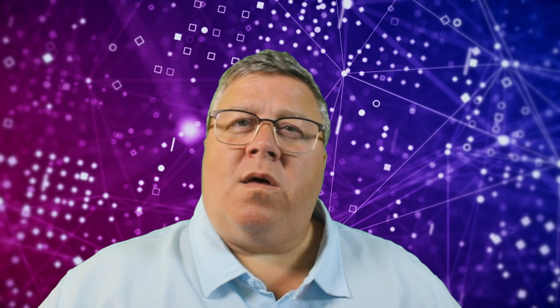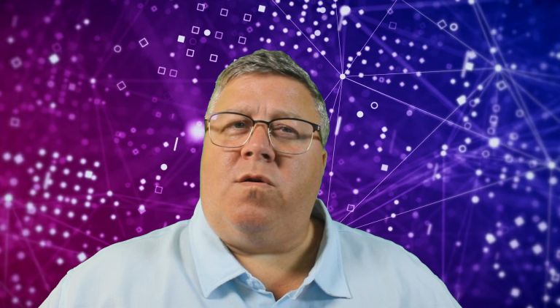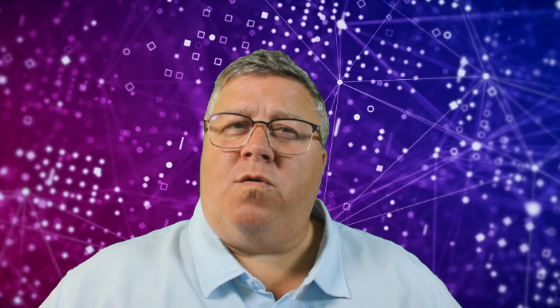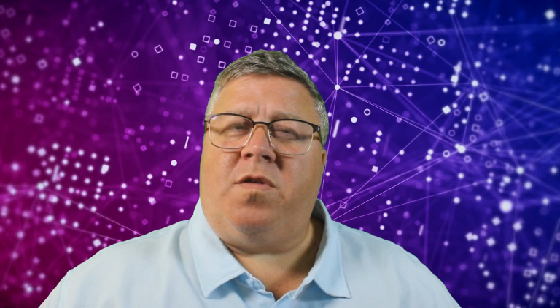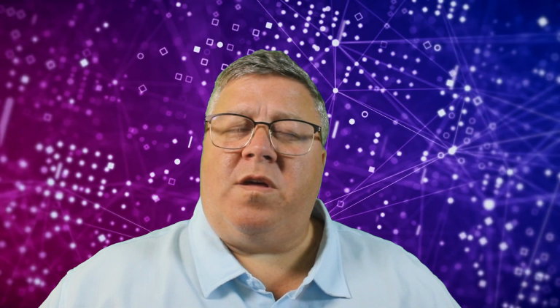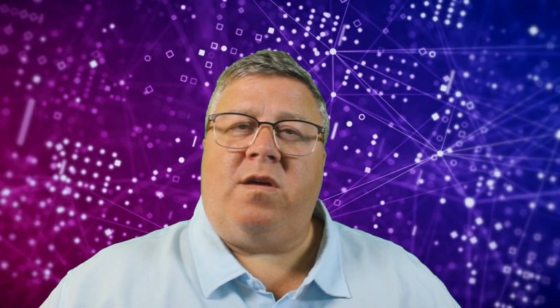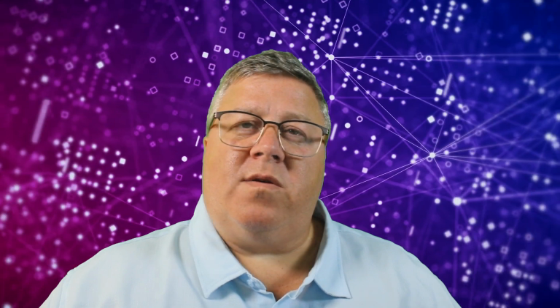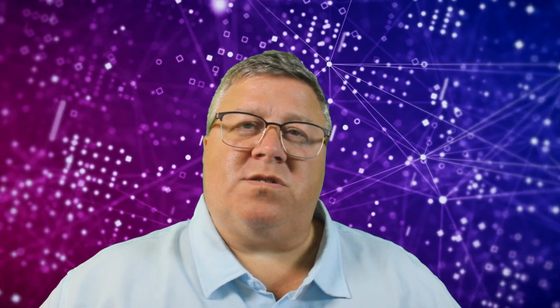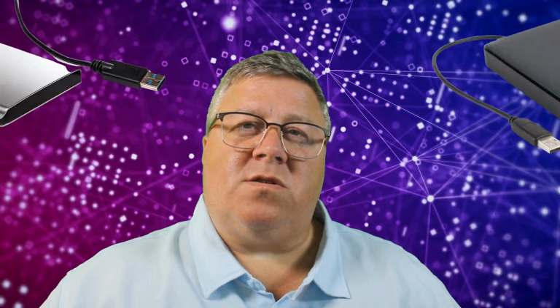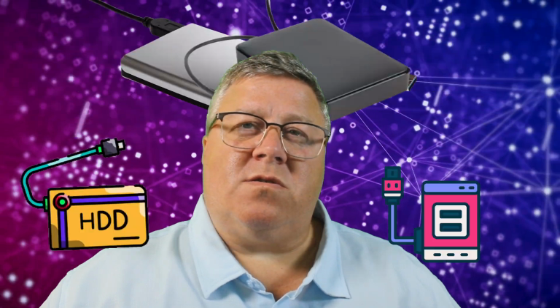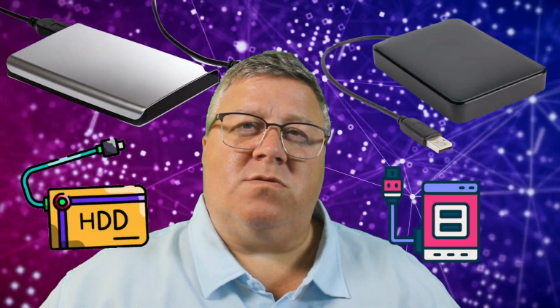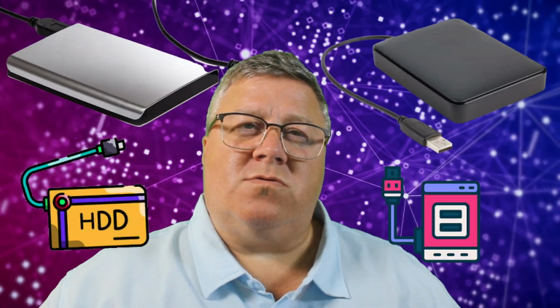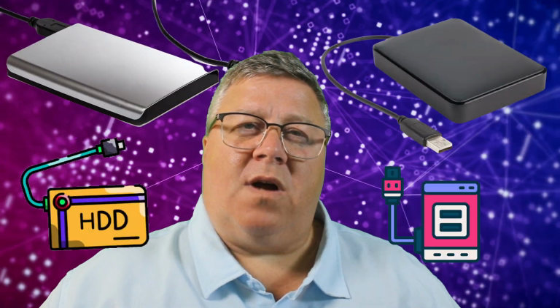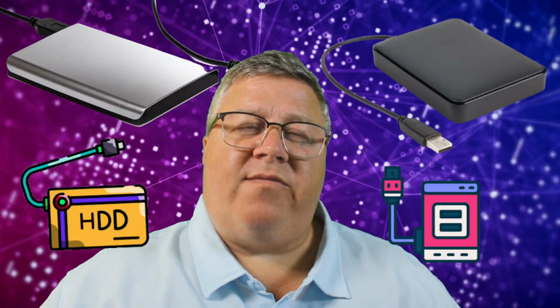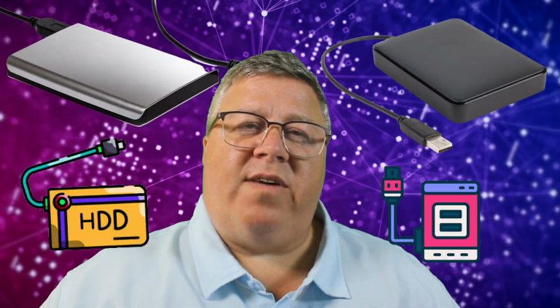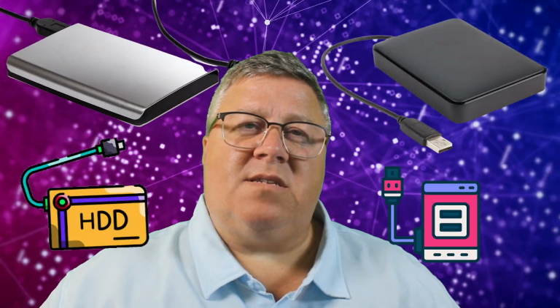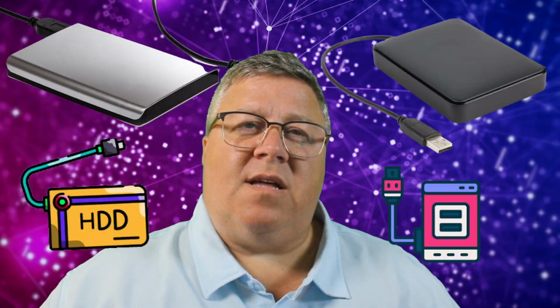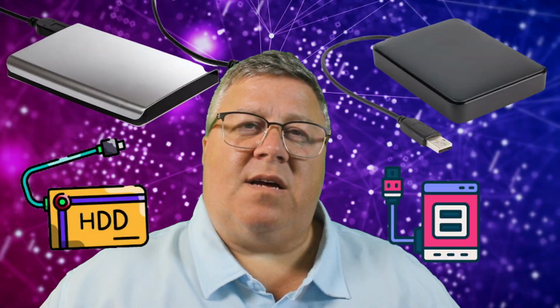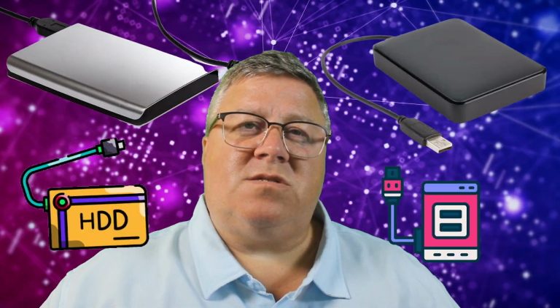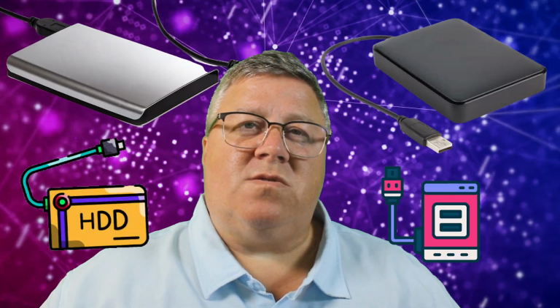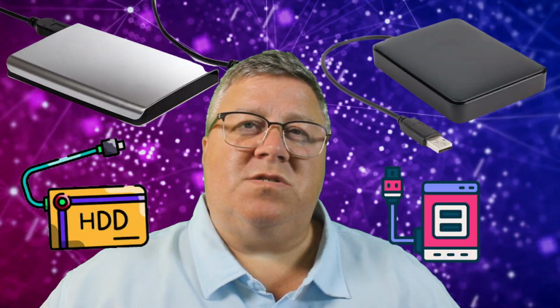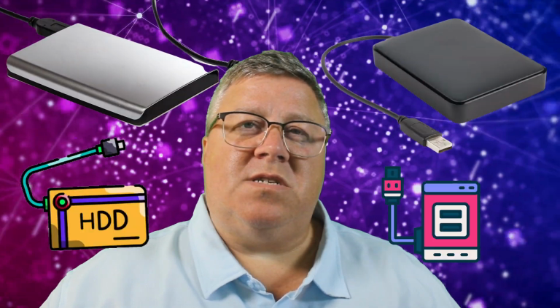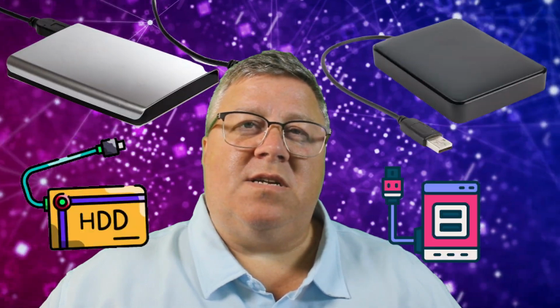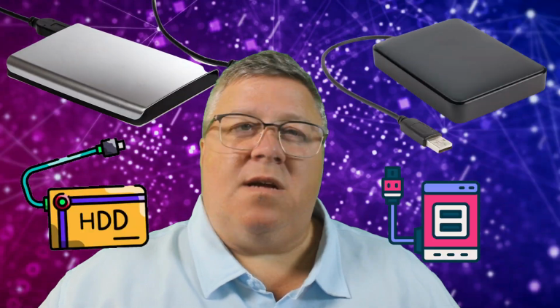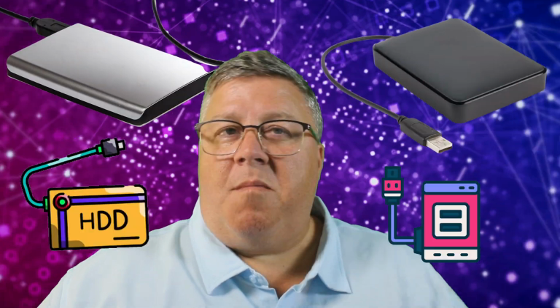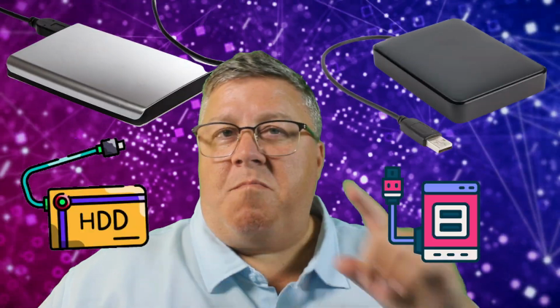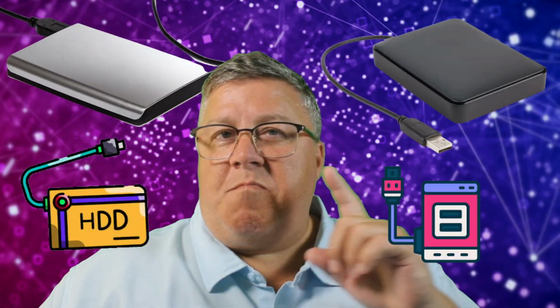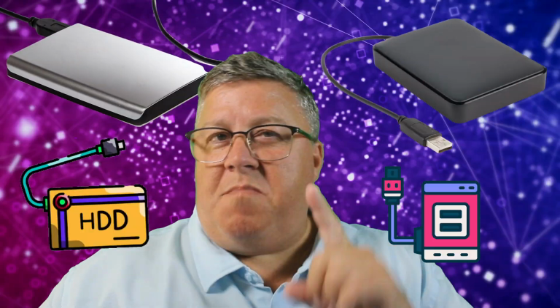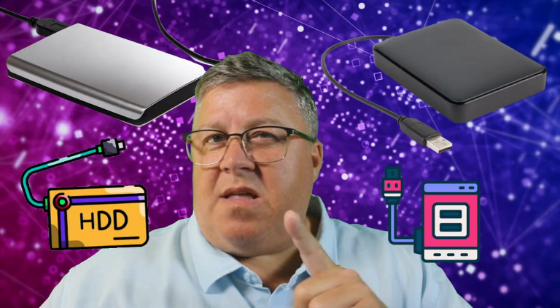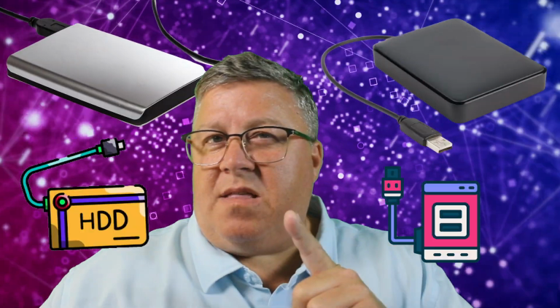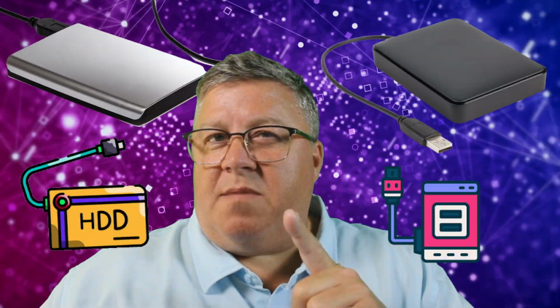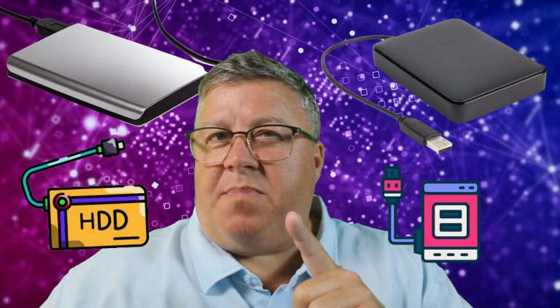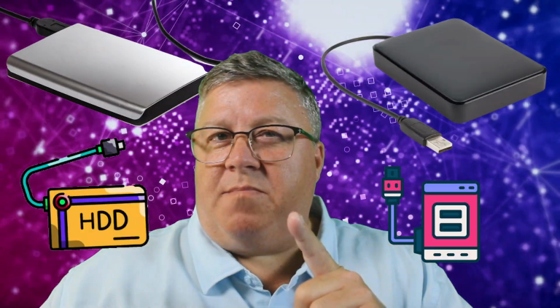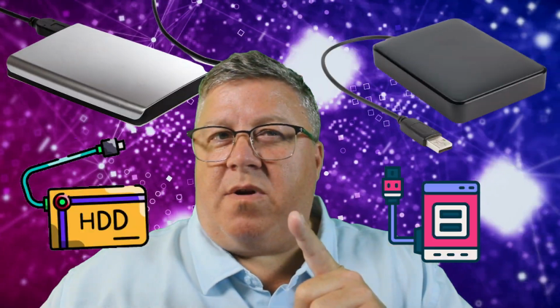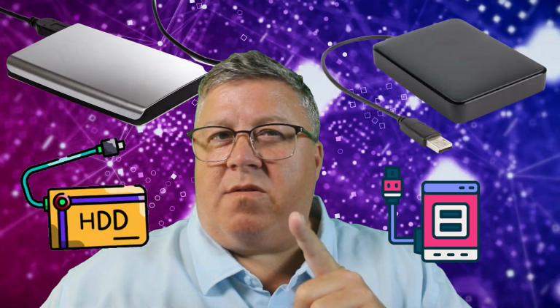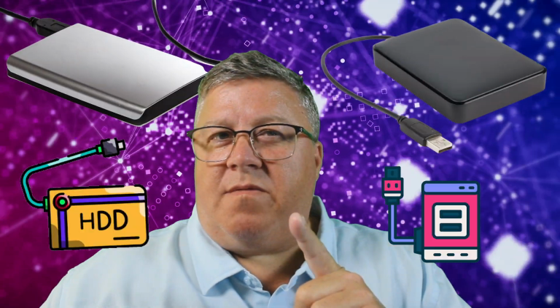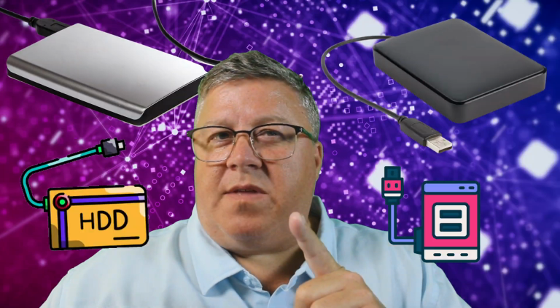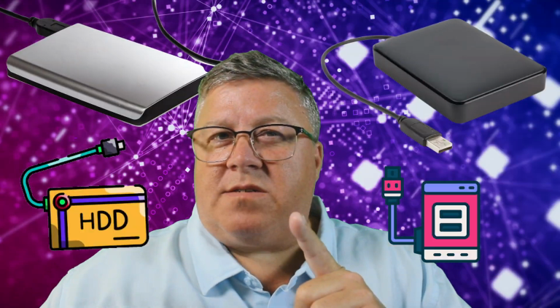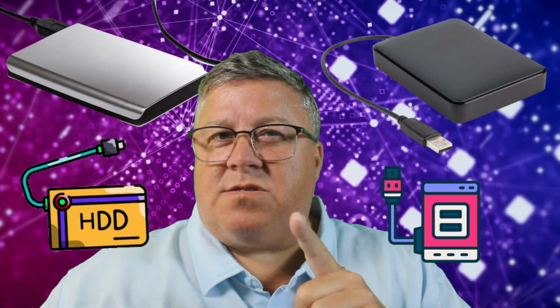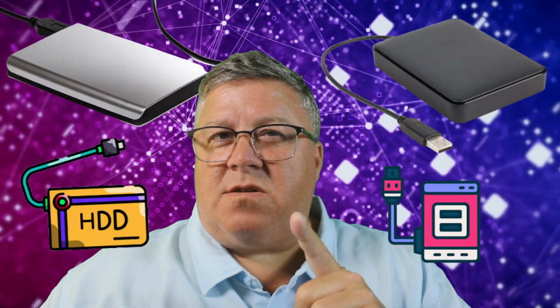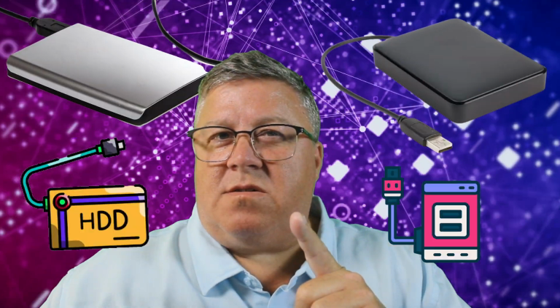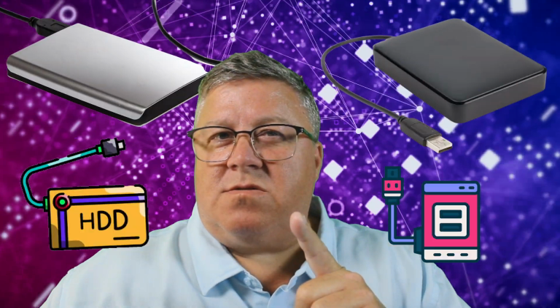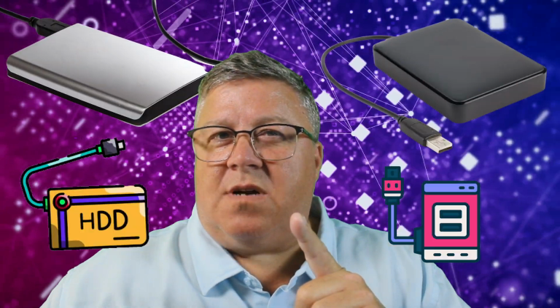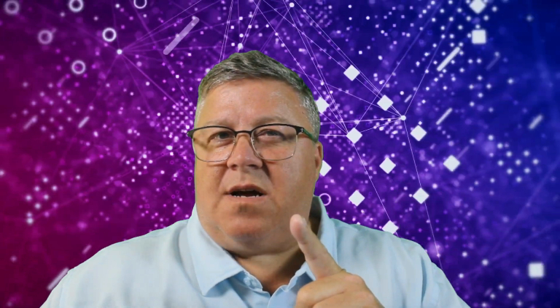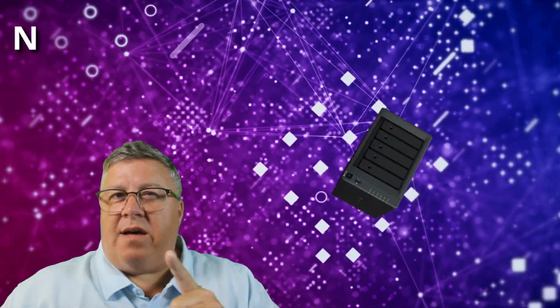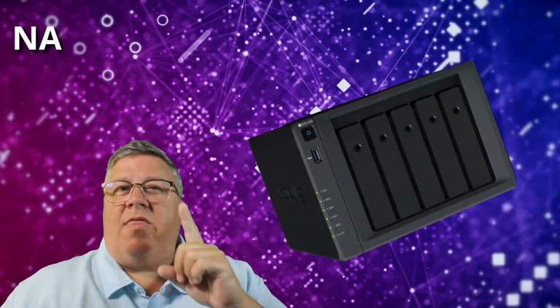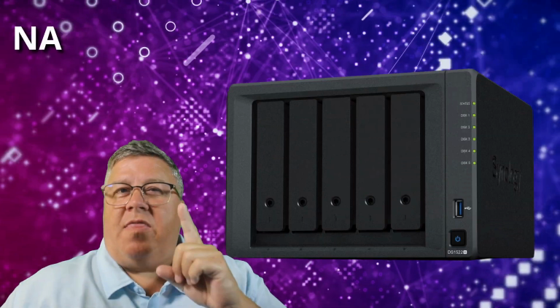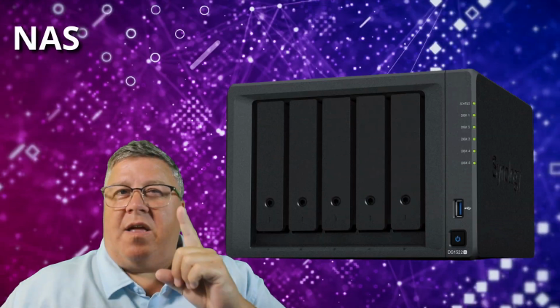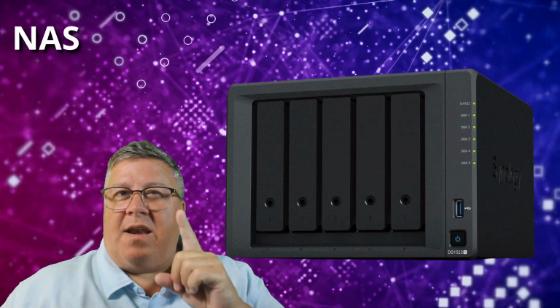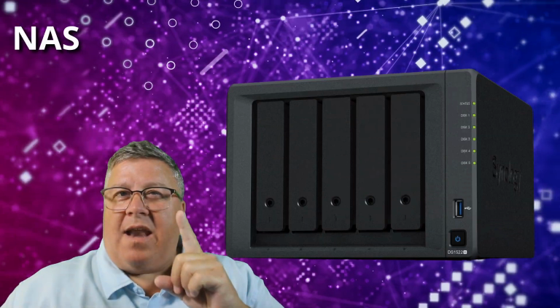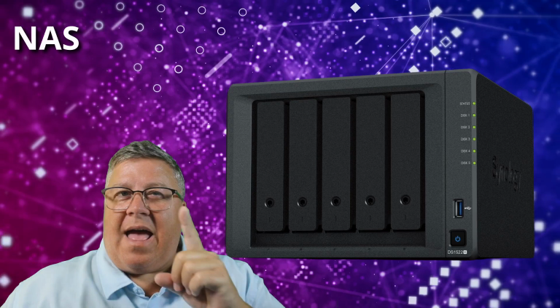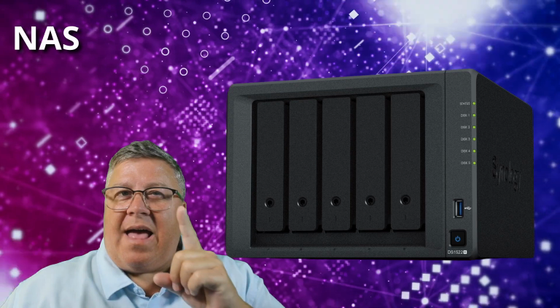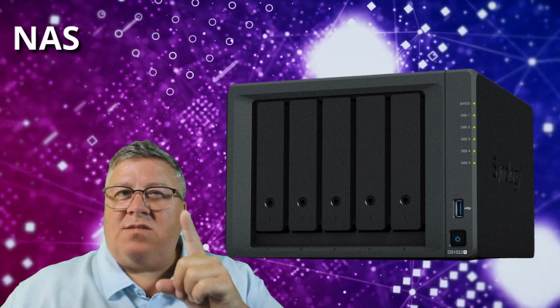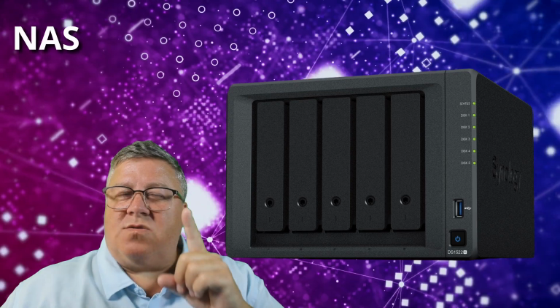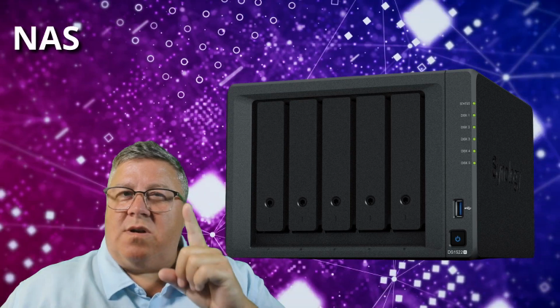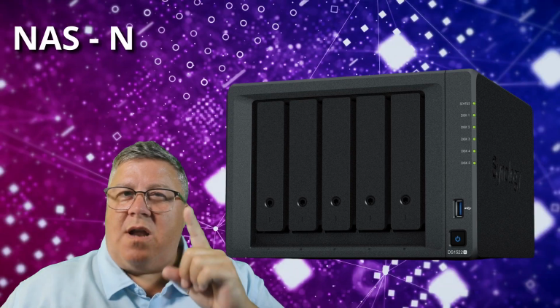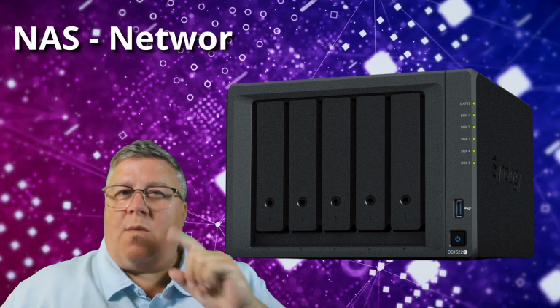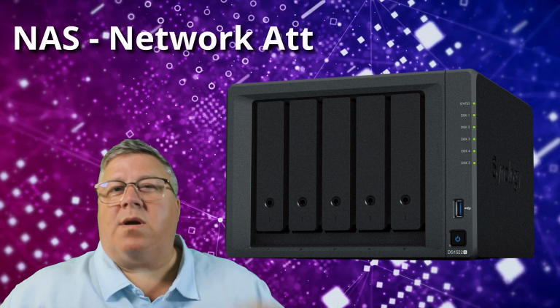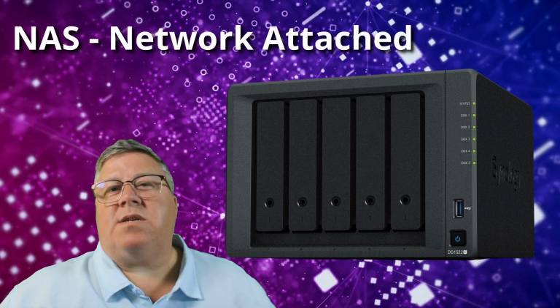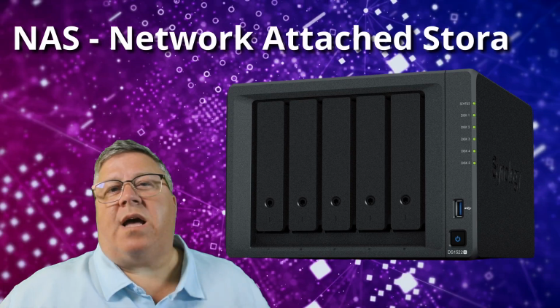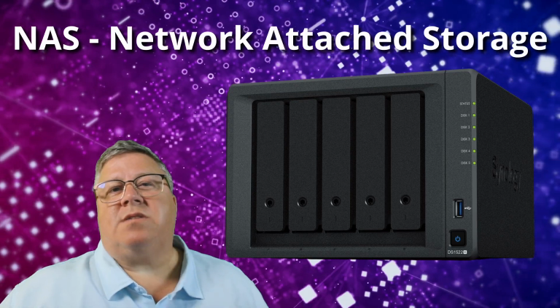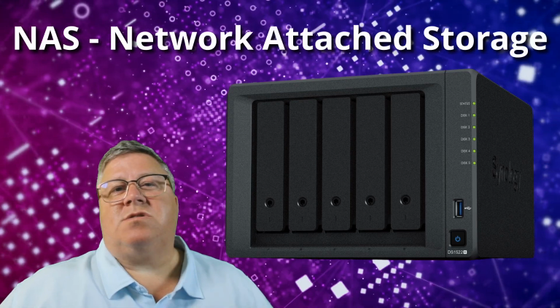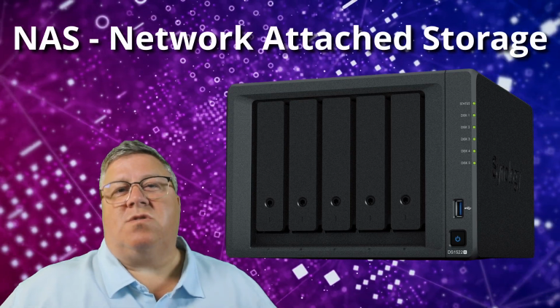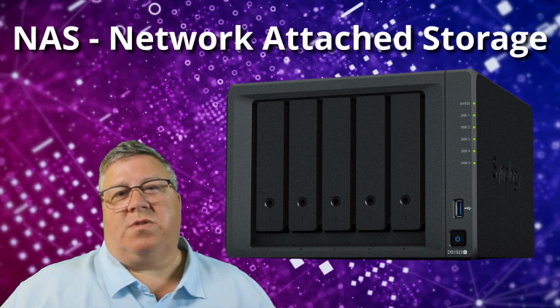You think your external drive has a lot of storage in it? Meet the big brother of the external drive, the NAS or Network Attached Storage.